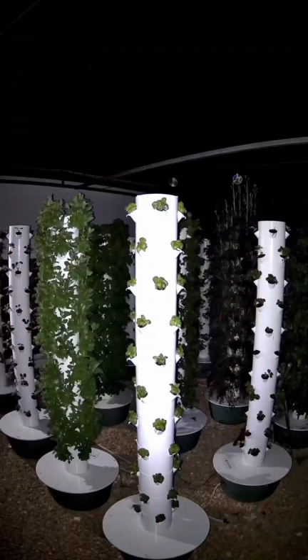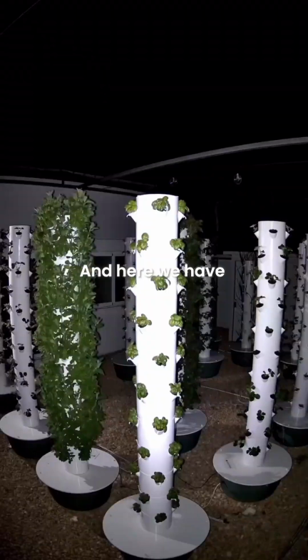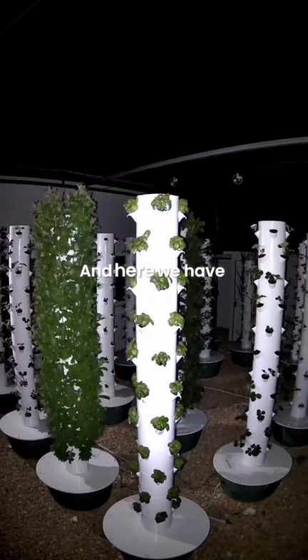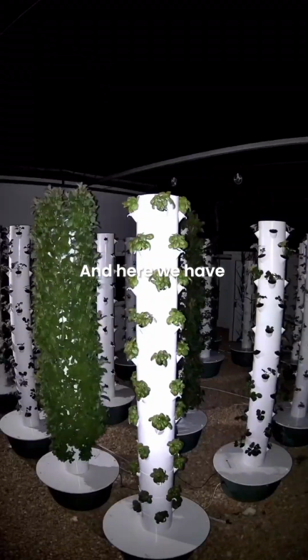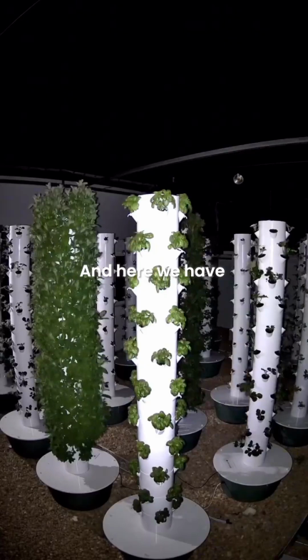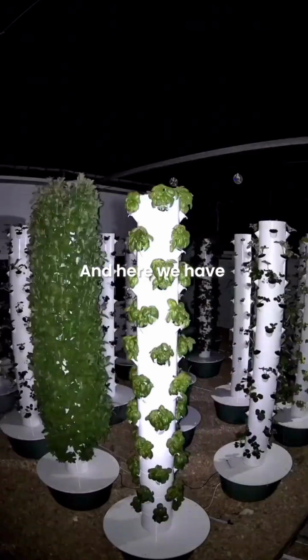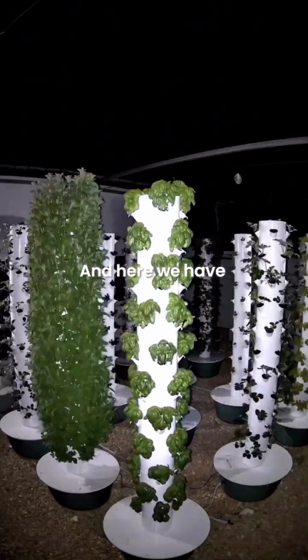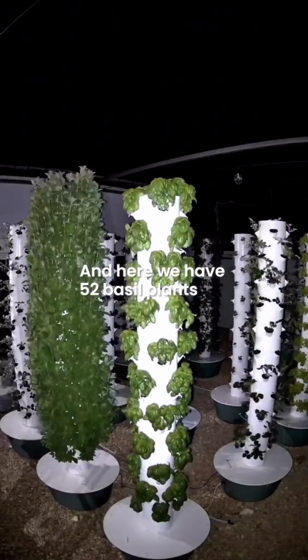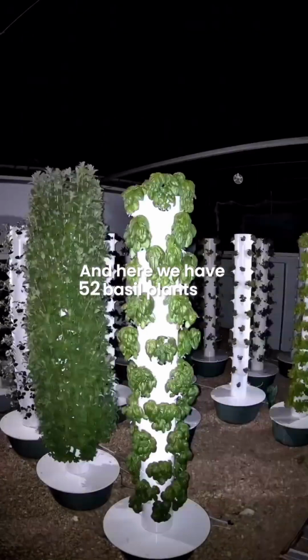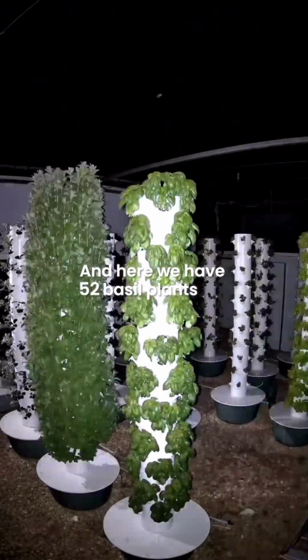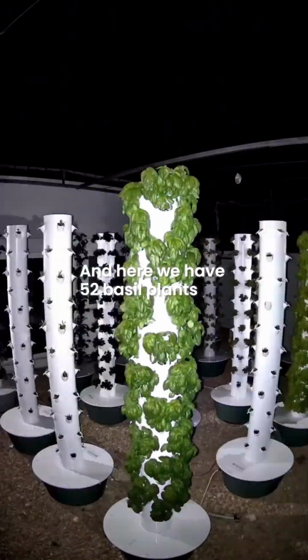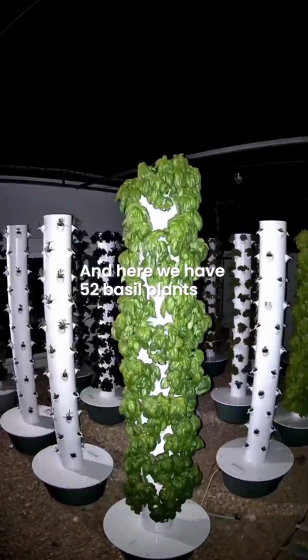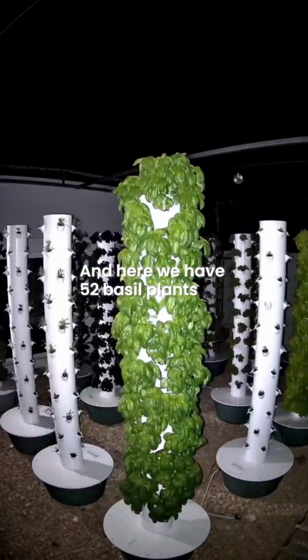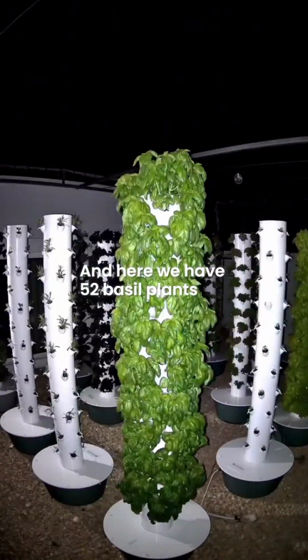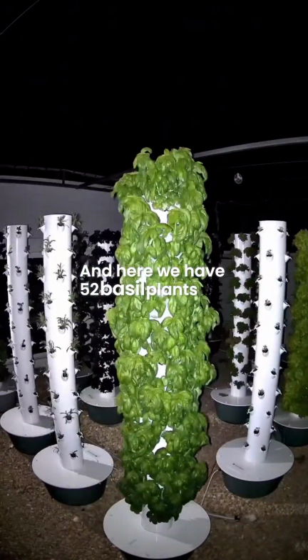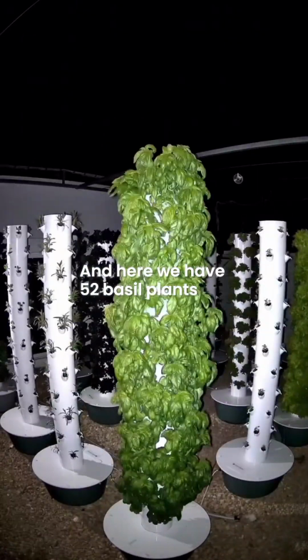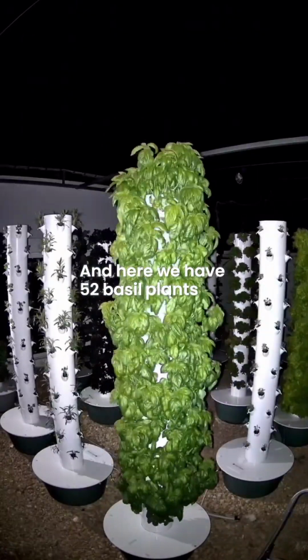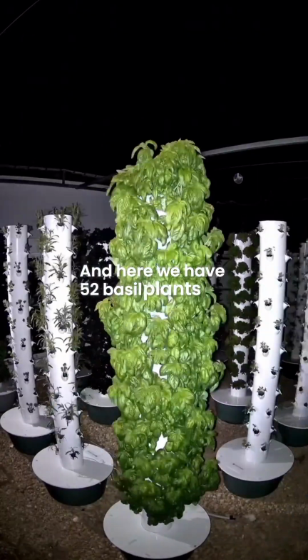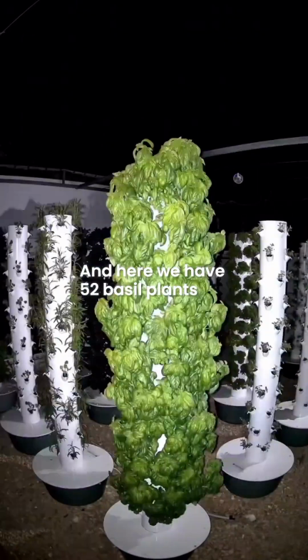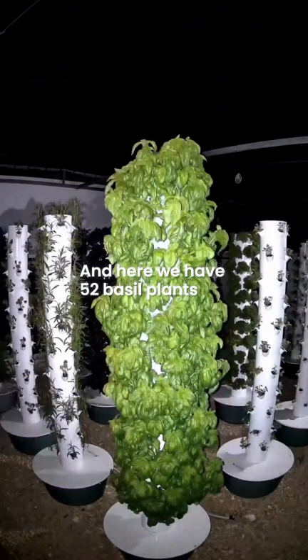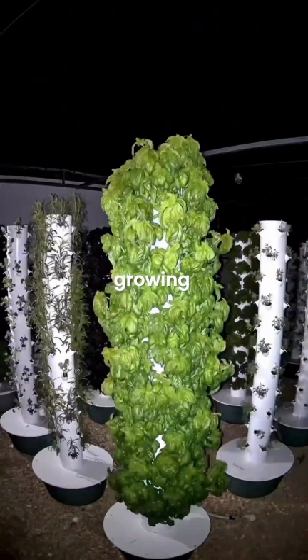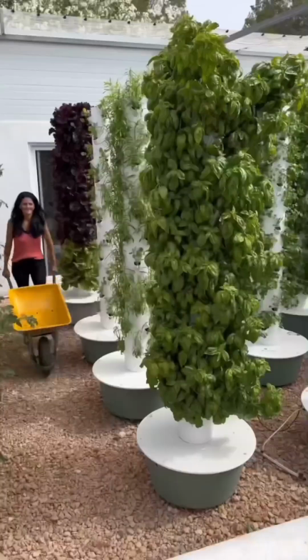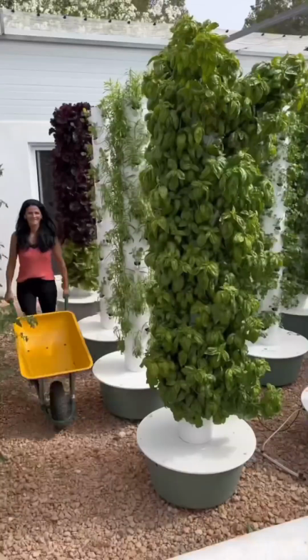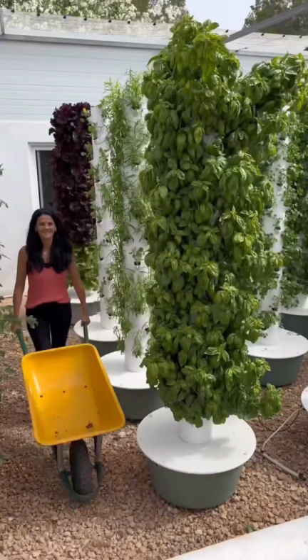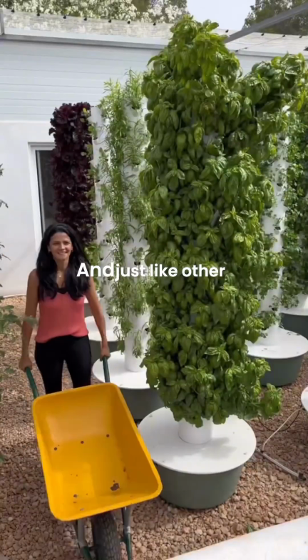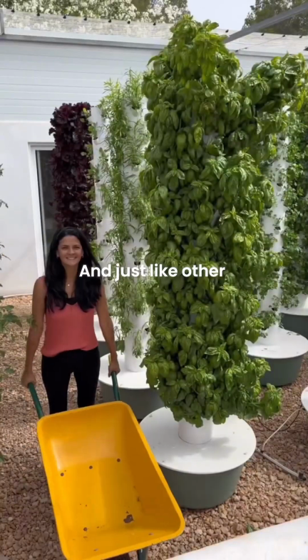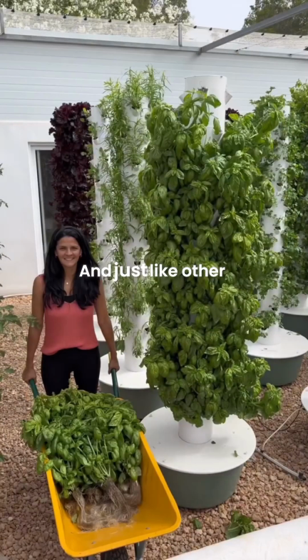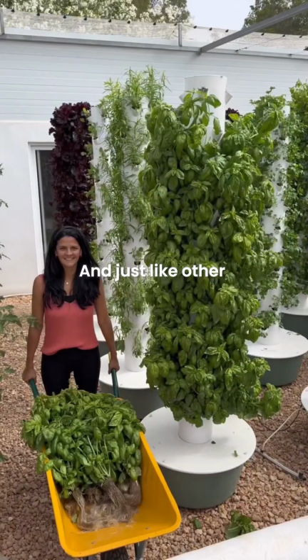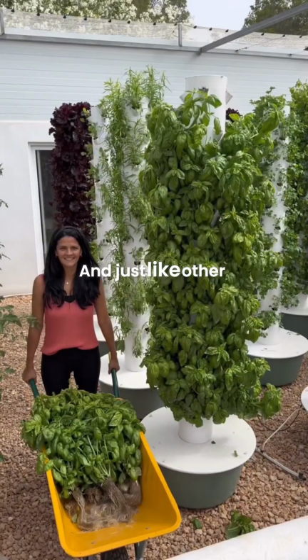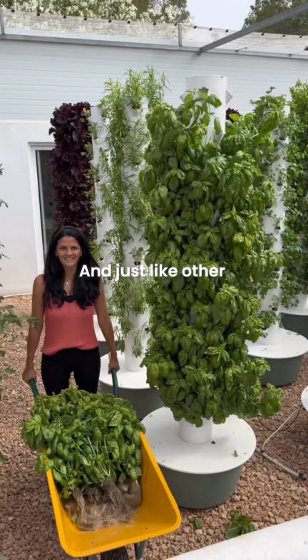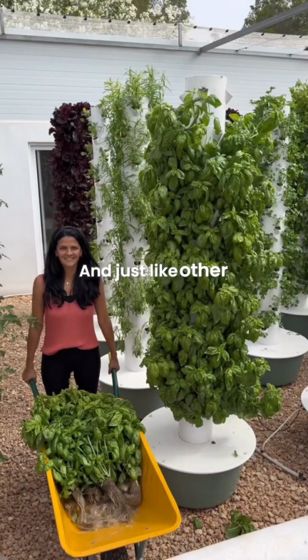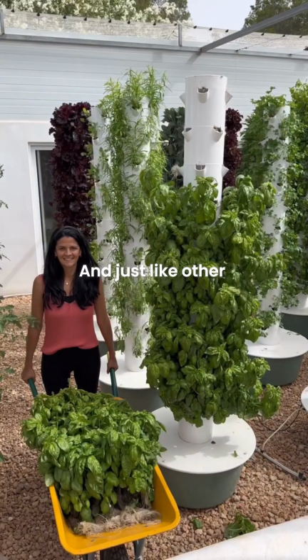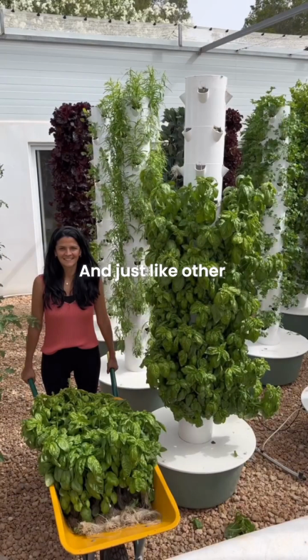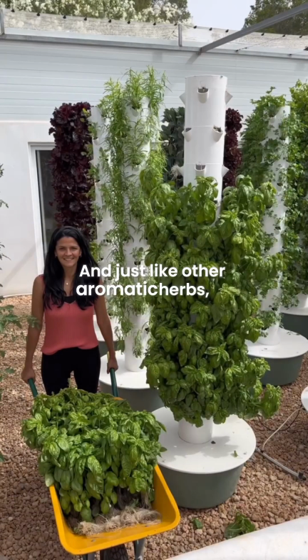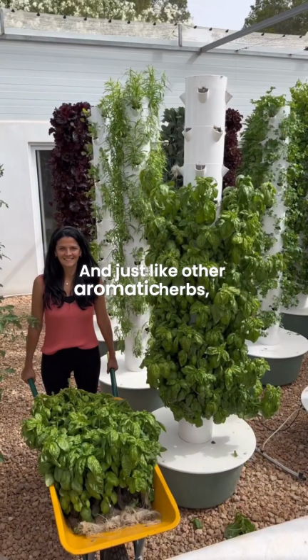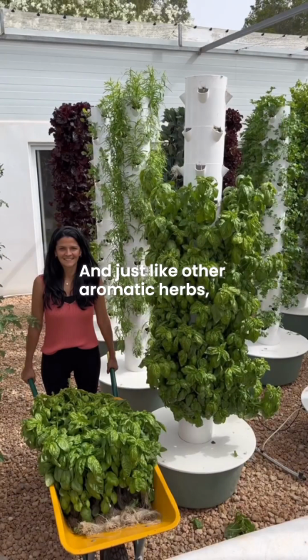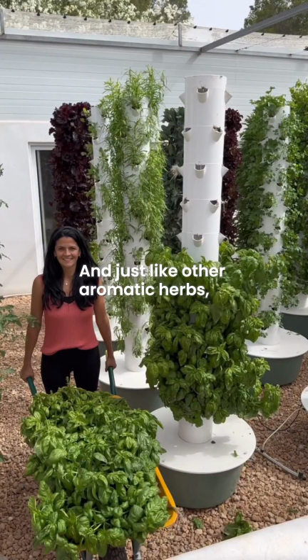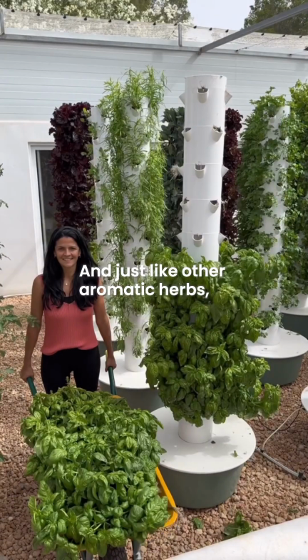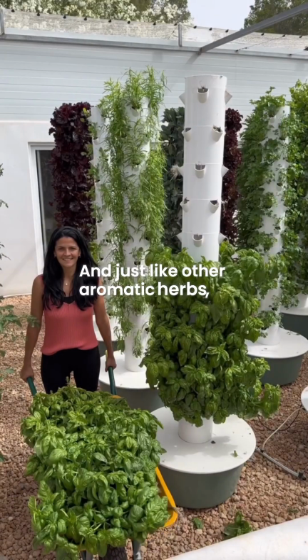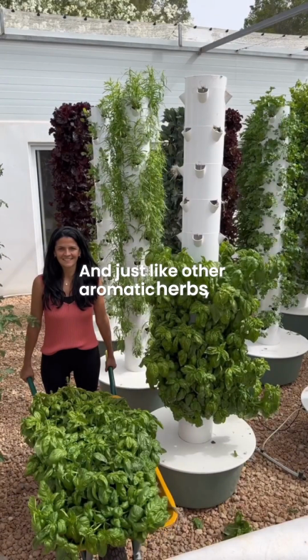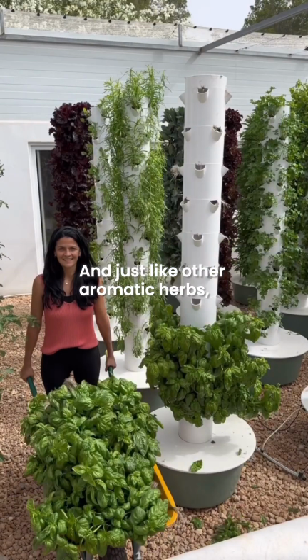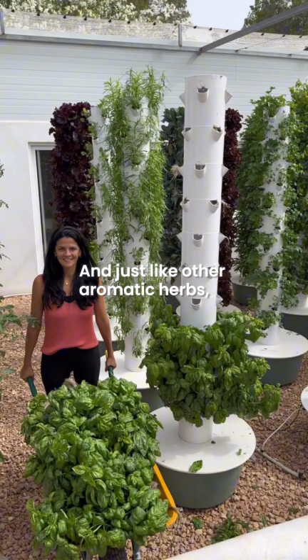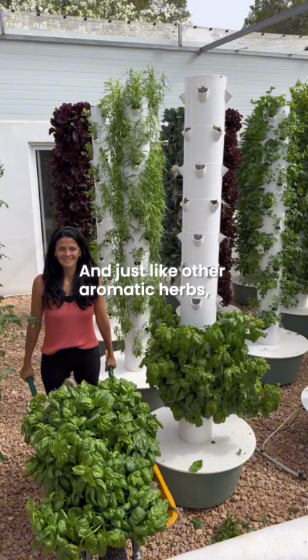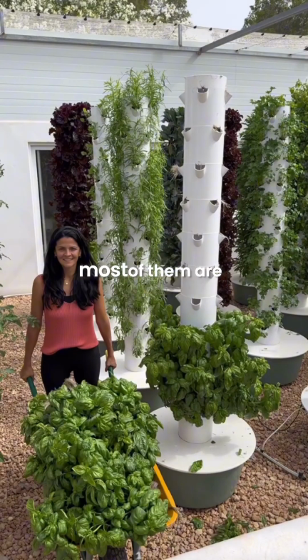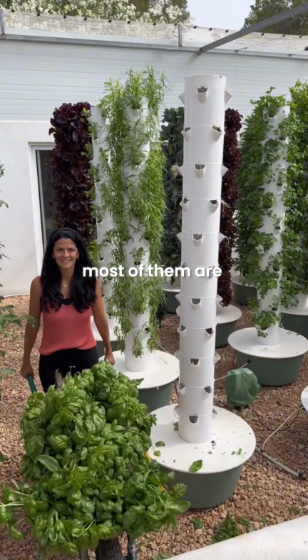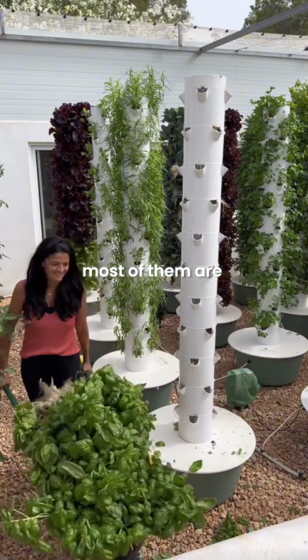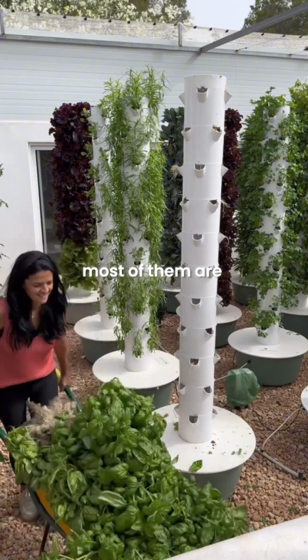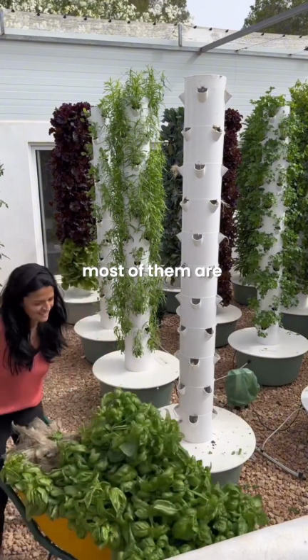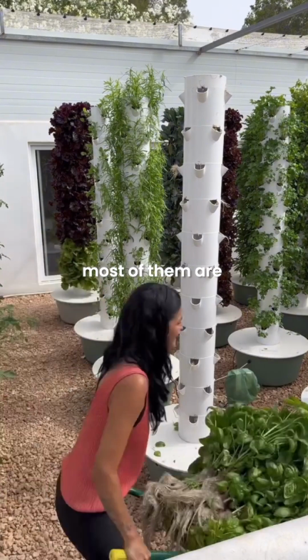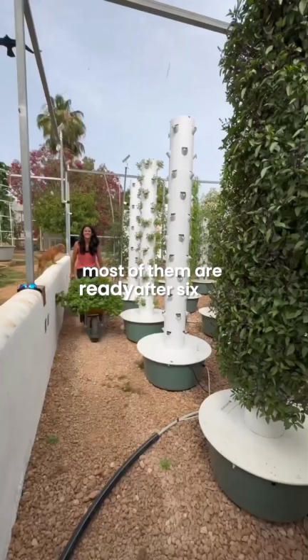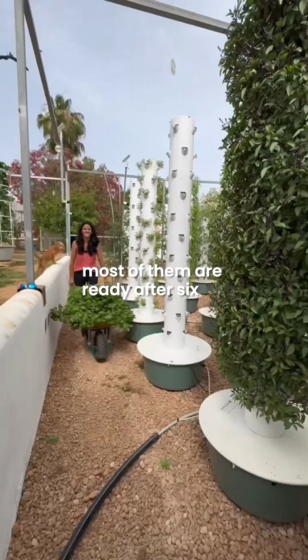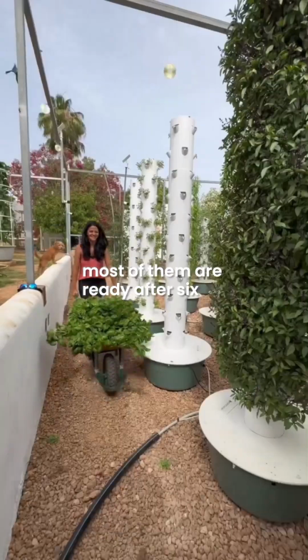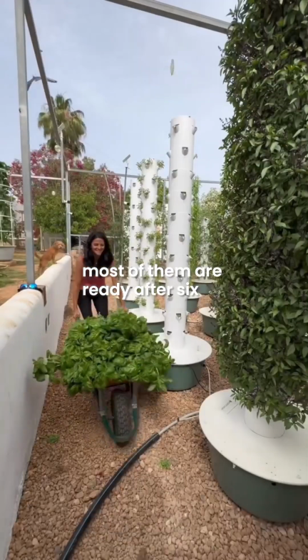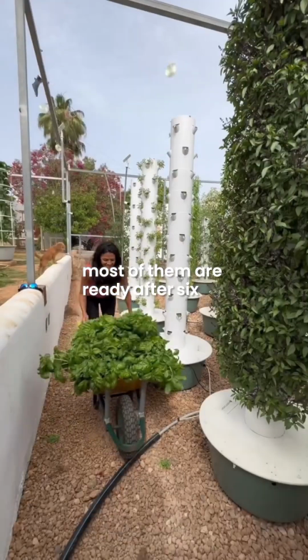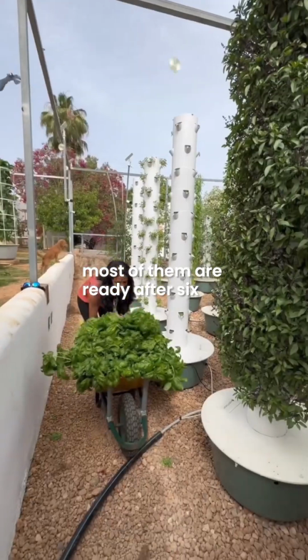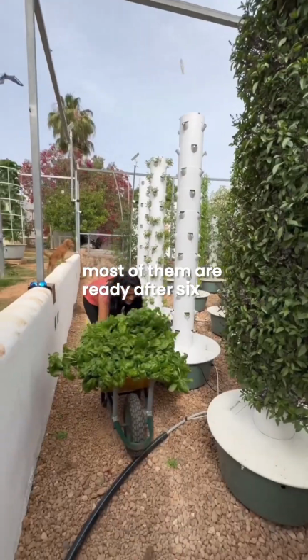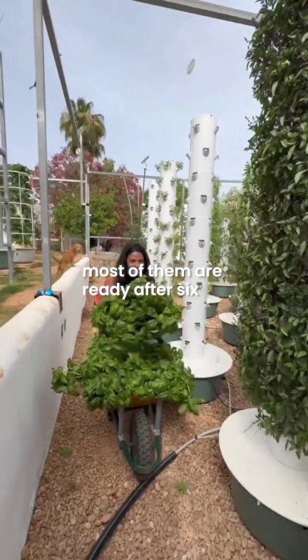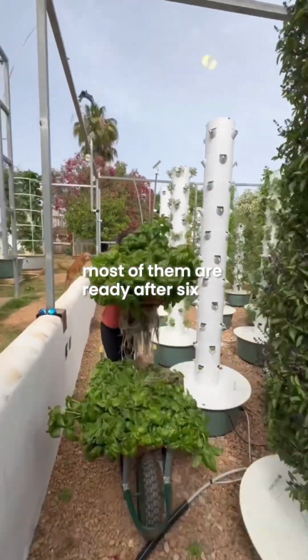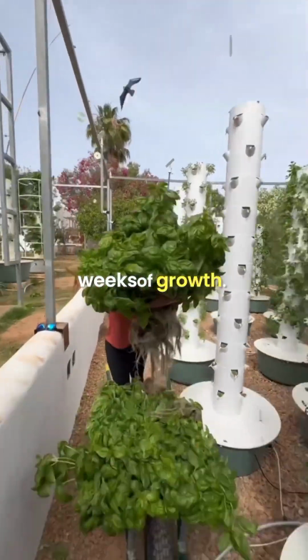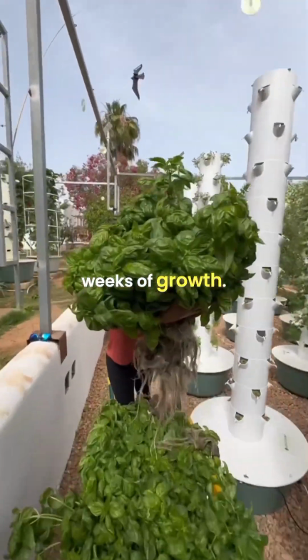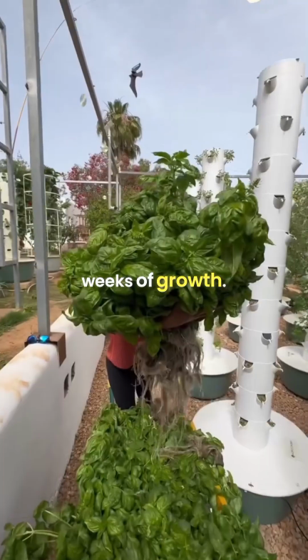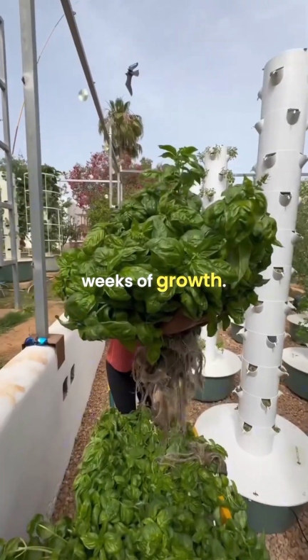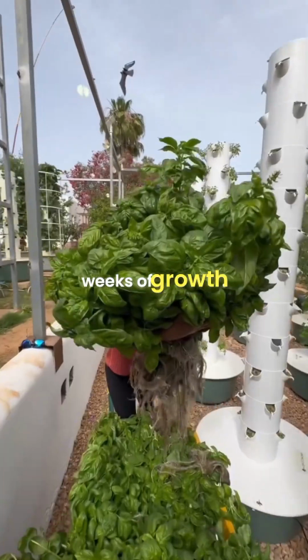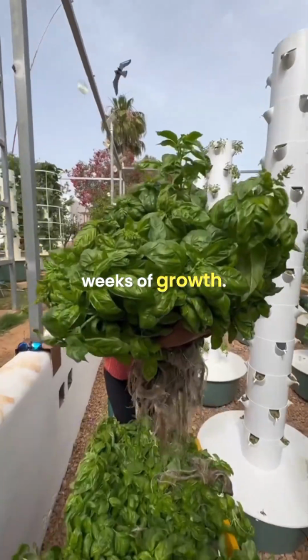Here we have 52 basil plants growing. Just like other aromatic herbs, most of them are ready after six weeks of growth.